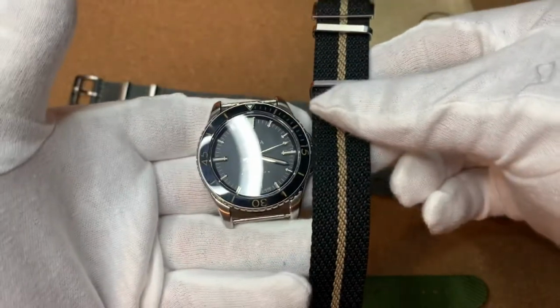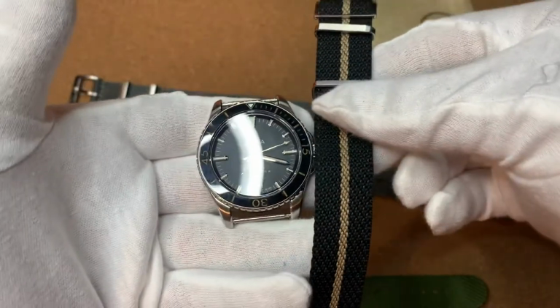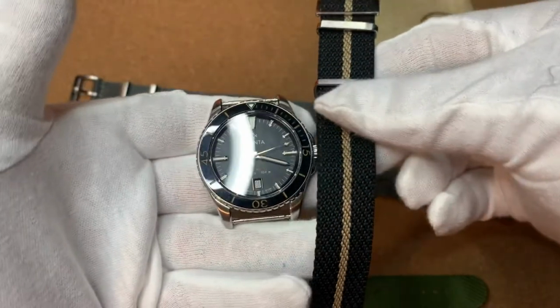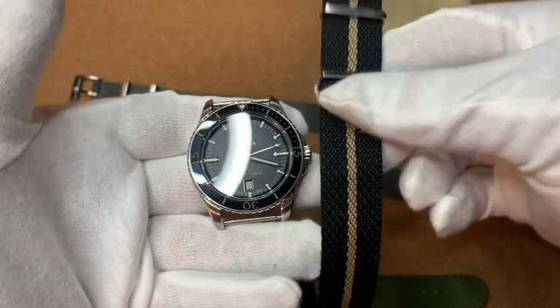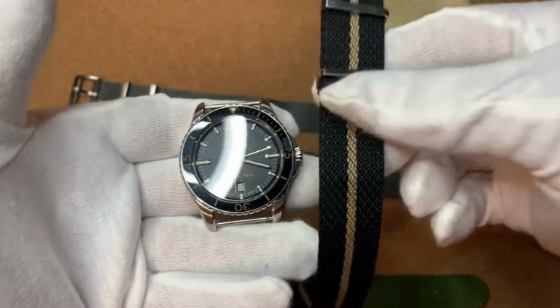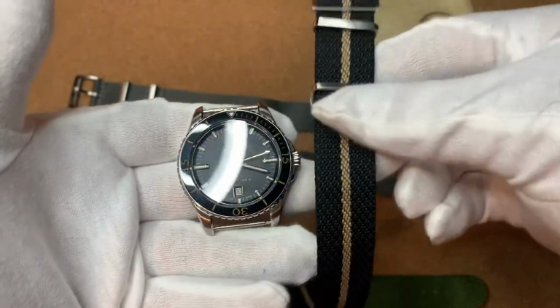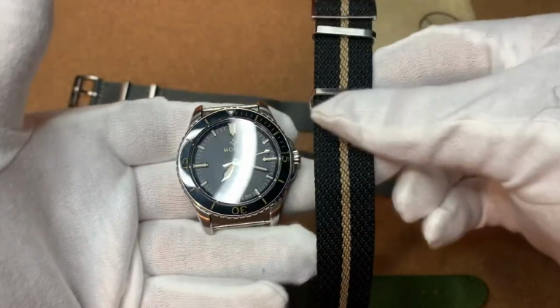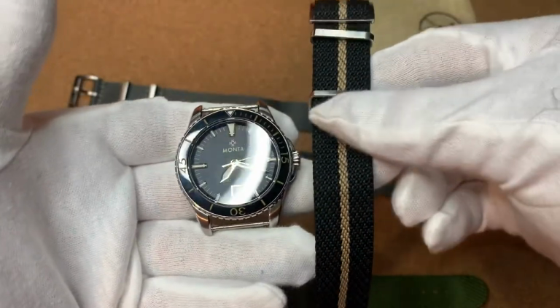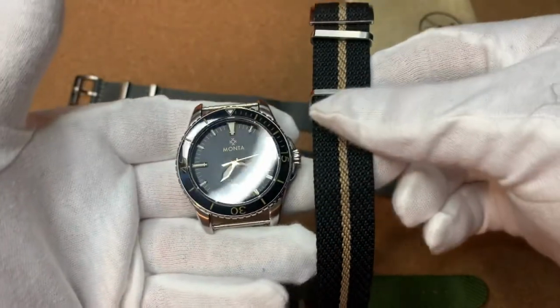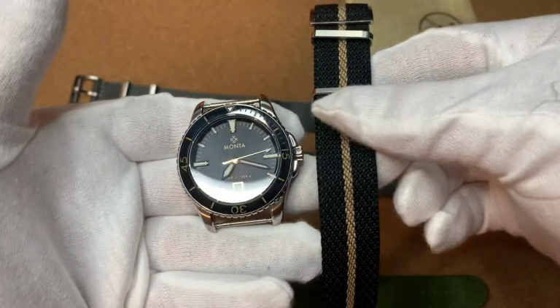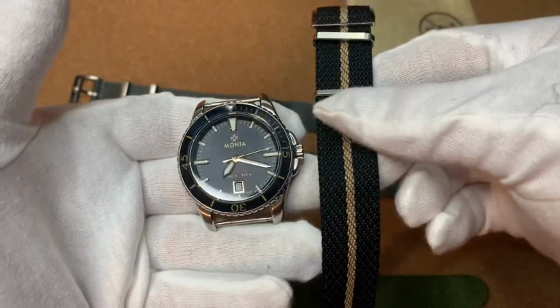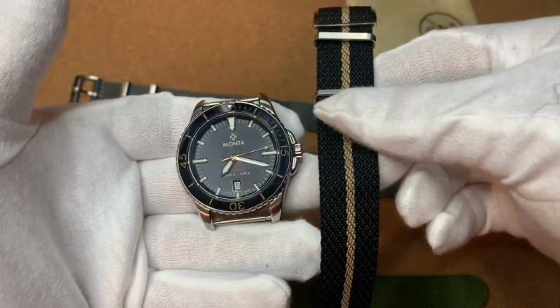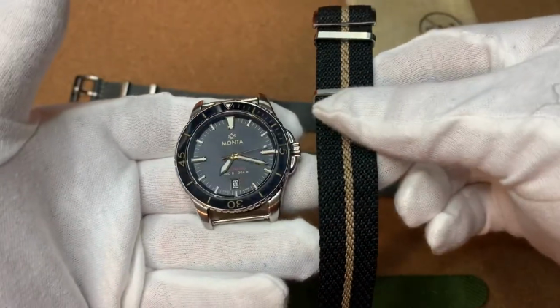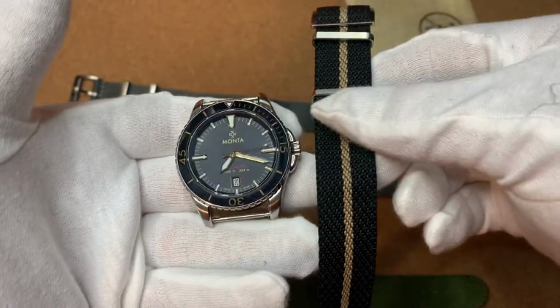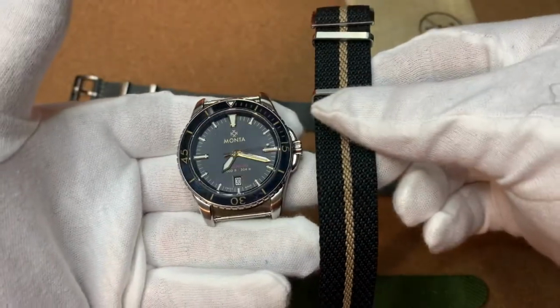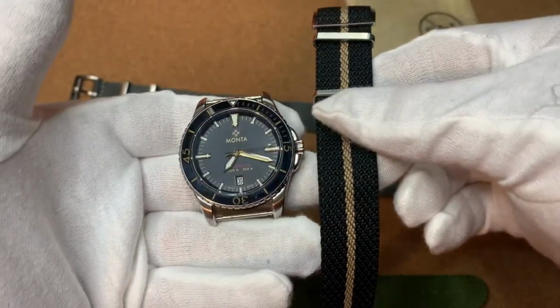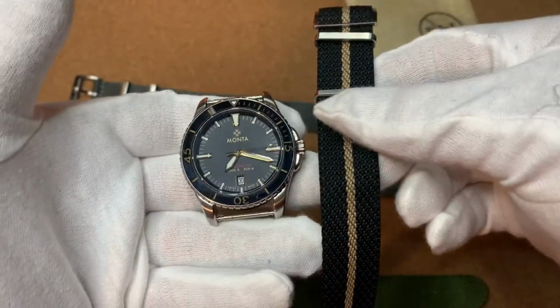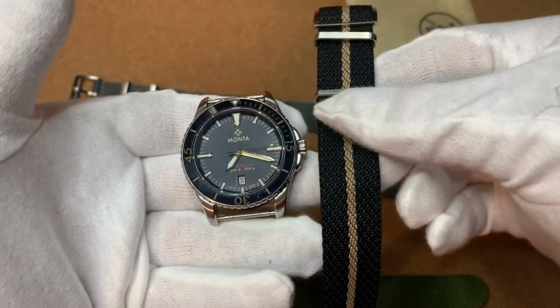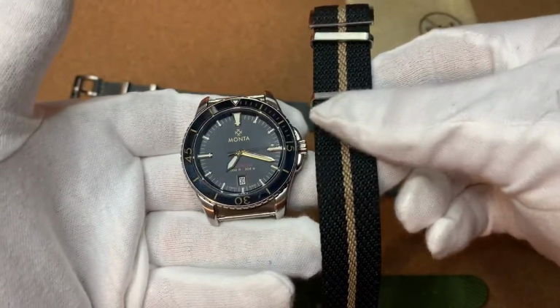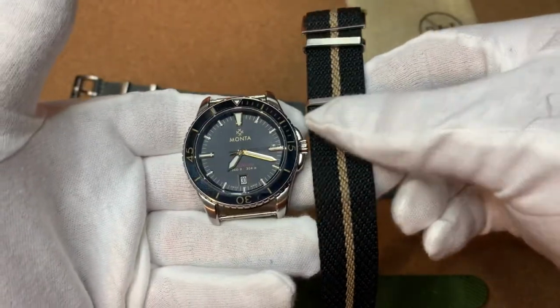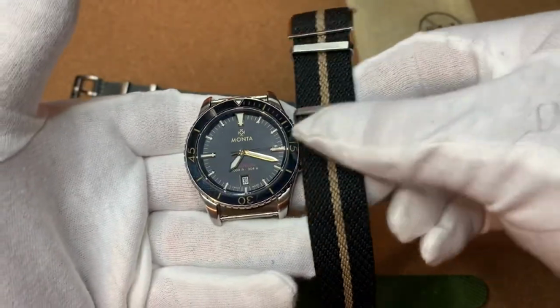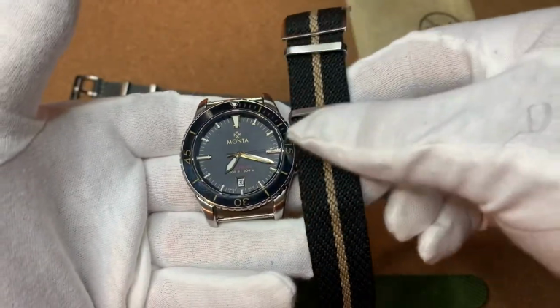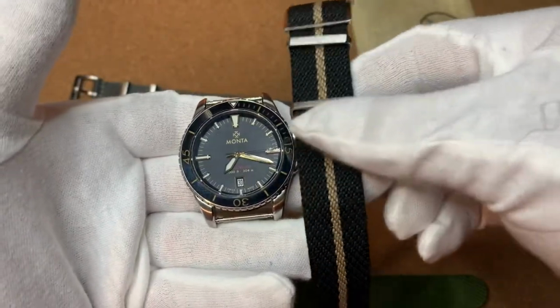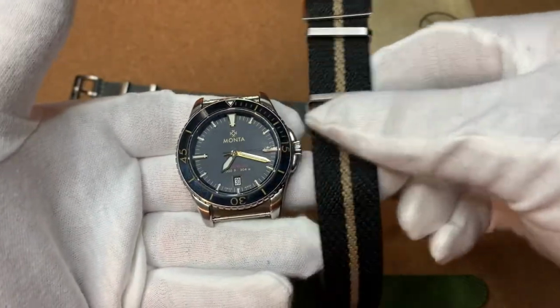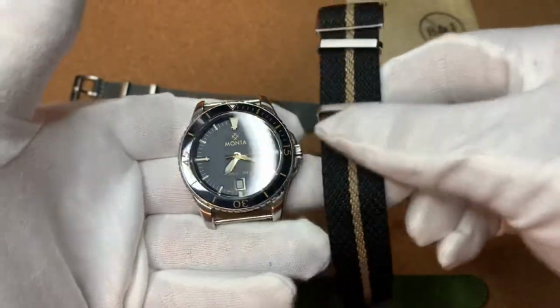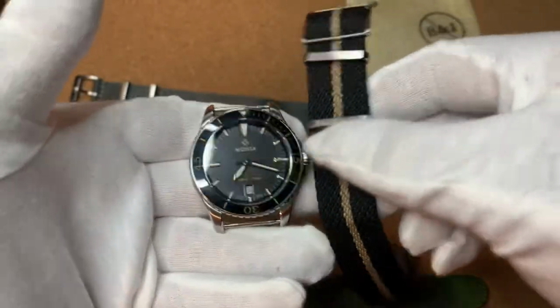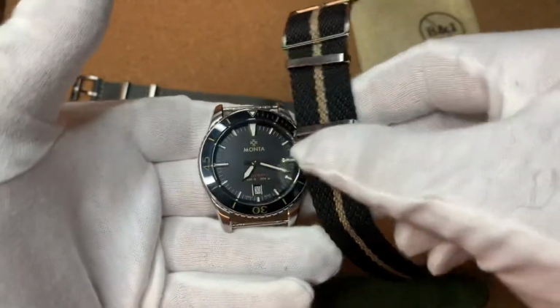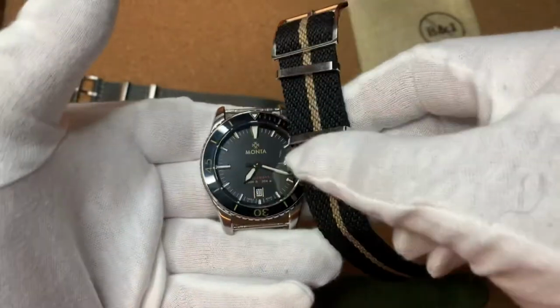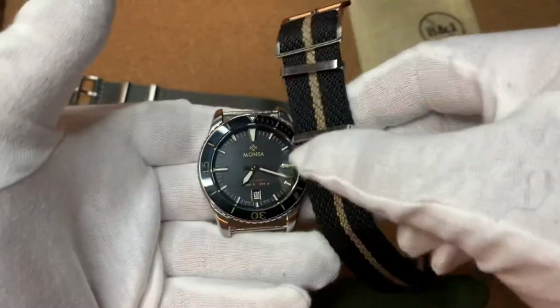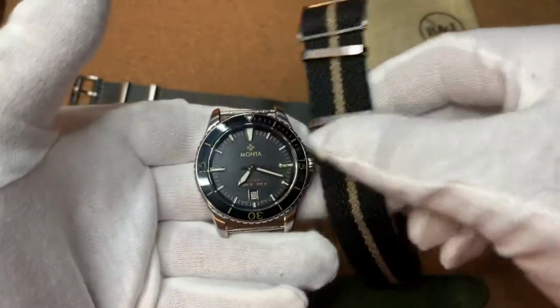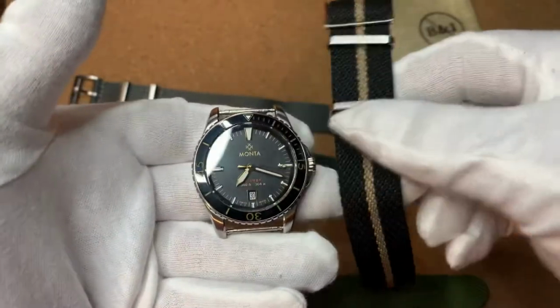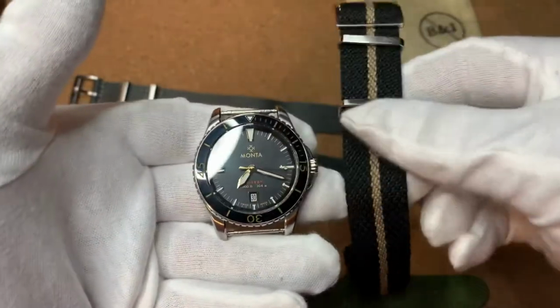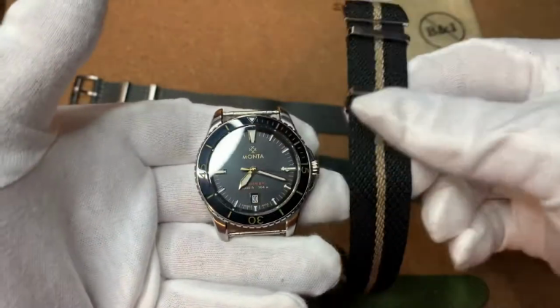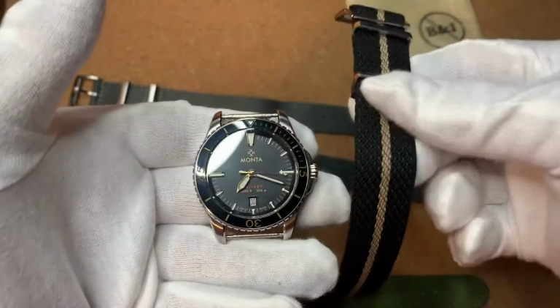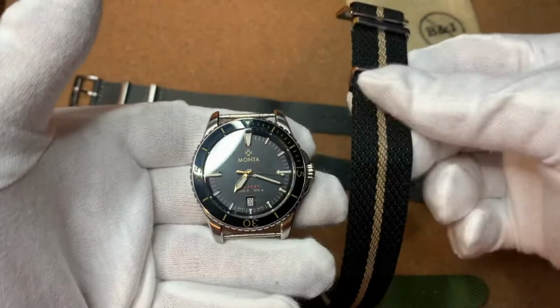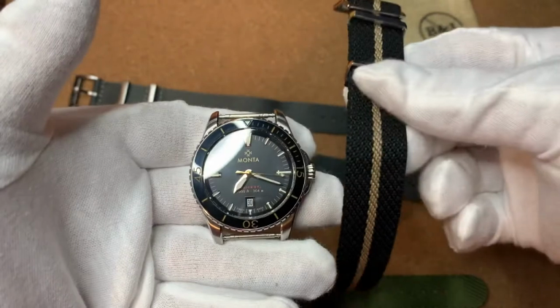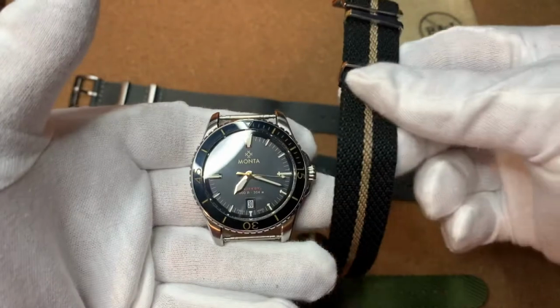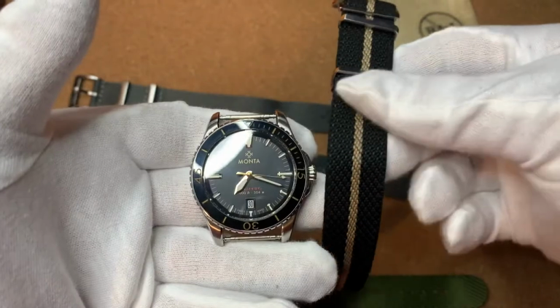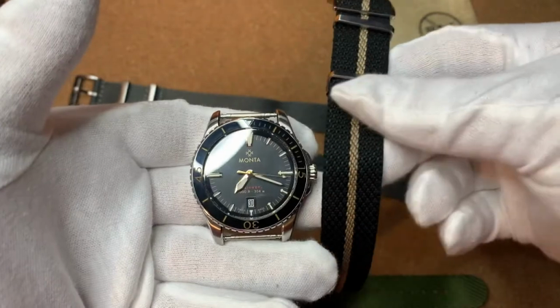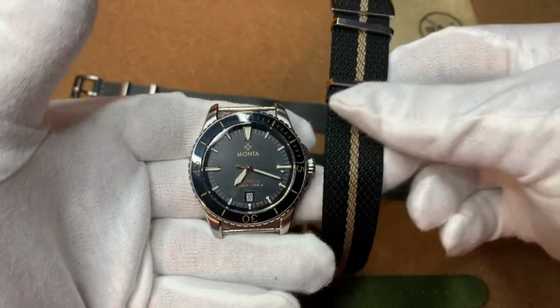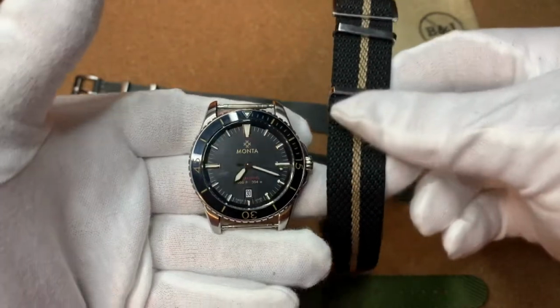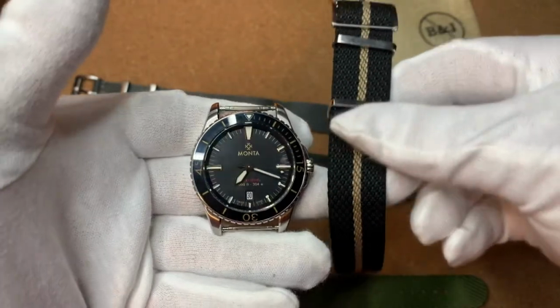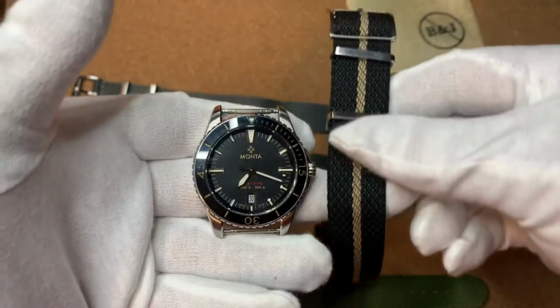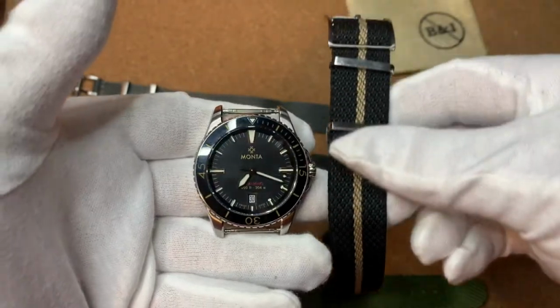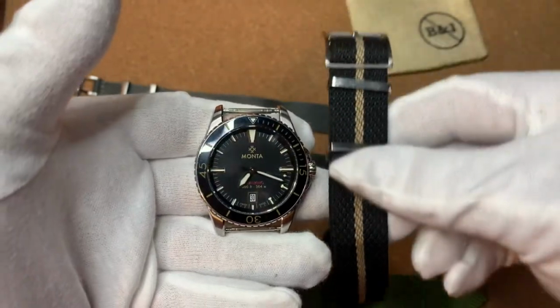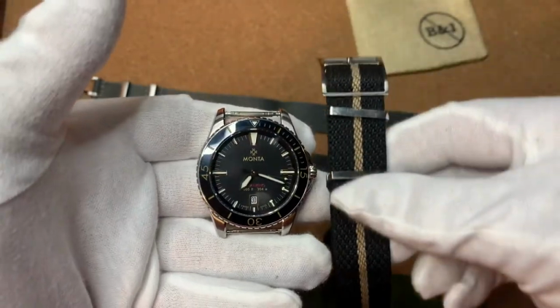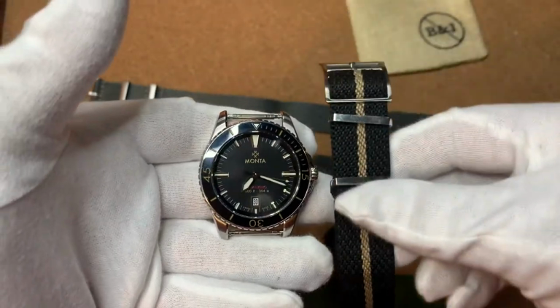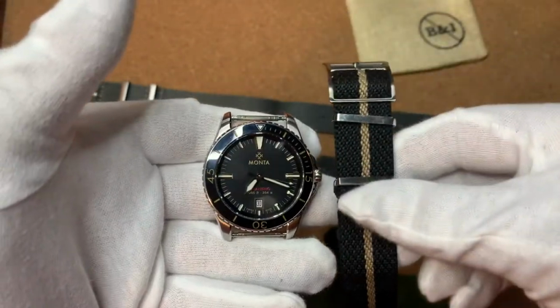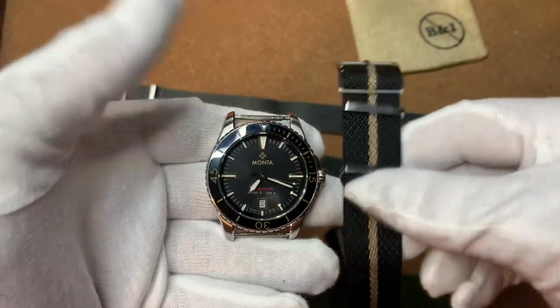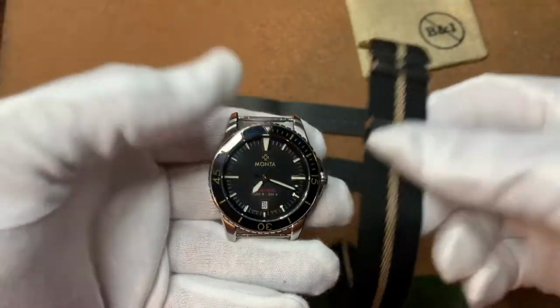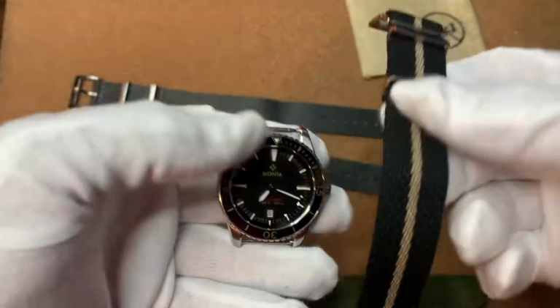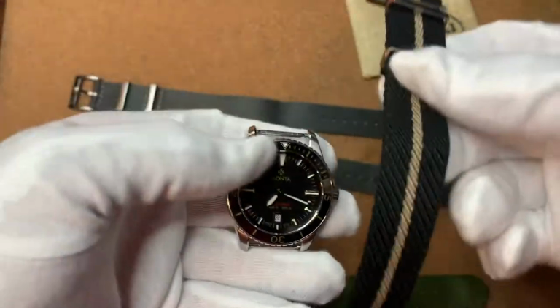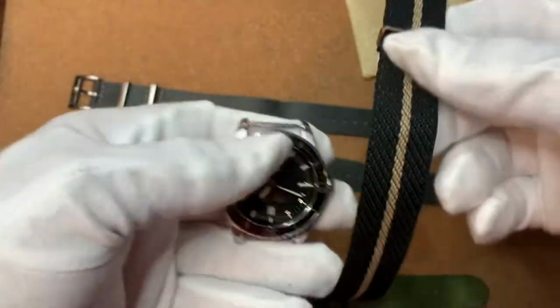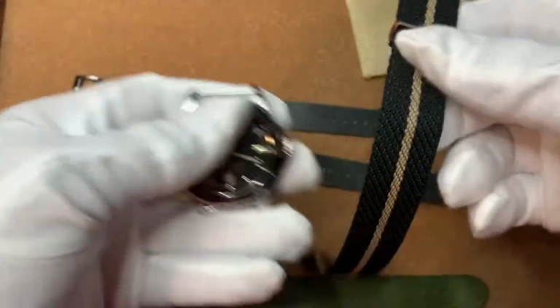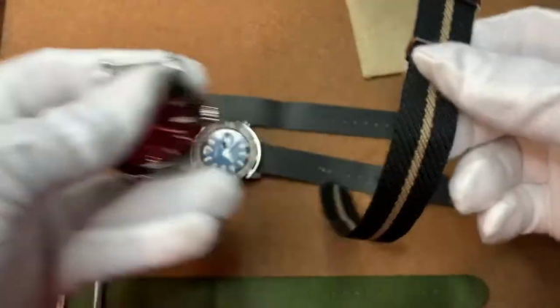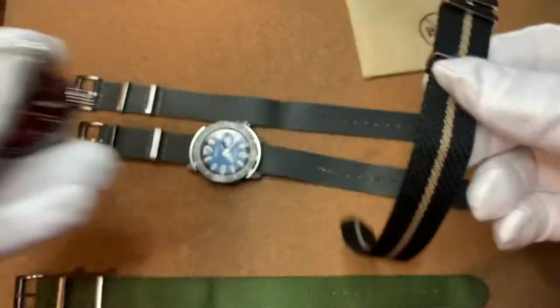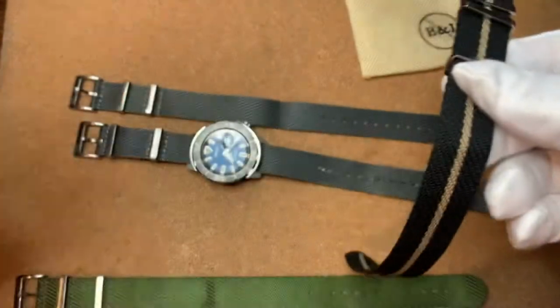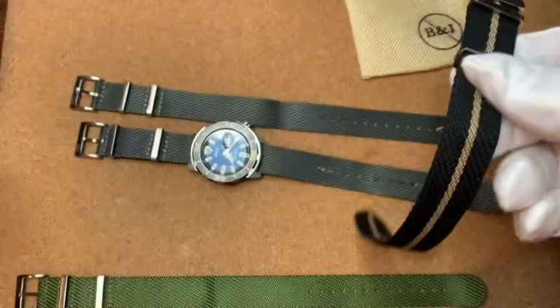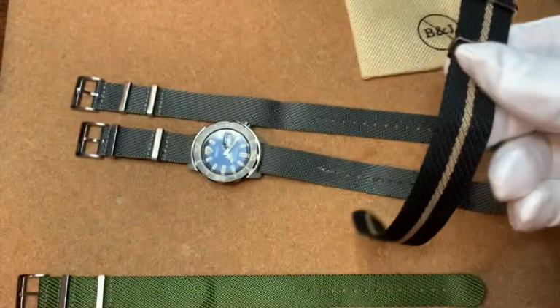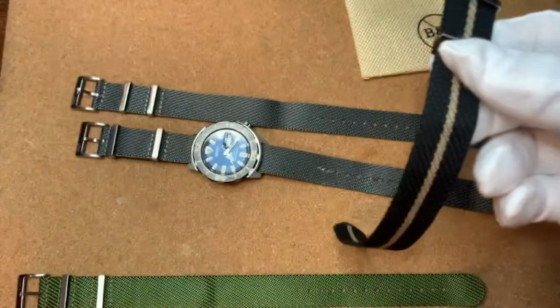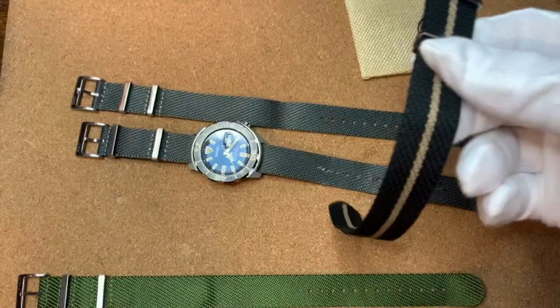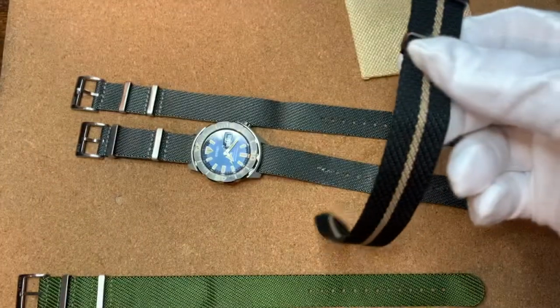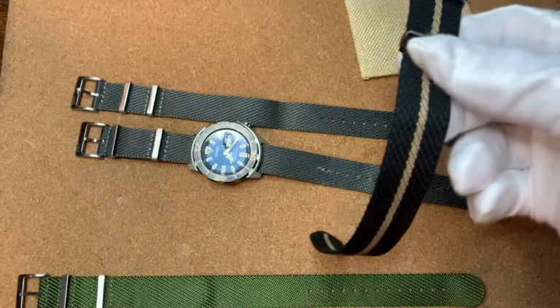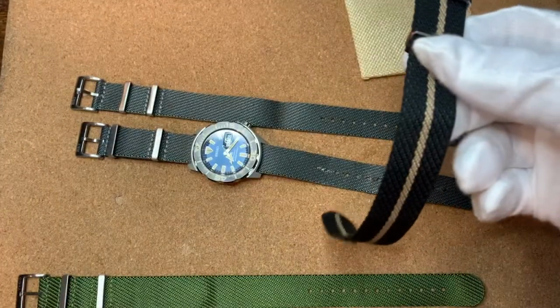This is what I actually bought this strap for — this watch here, the Giltones. That works really, really well.